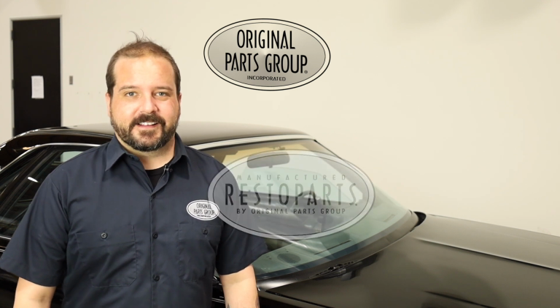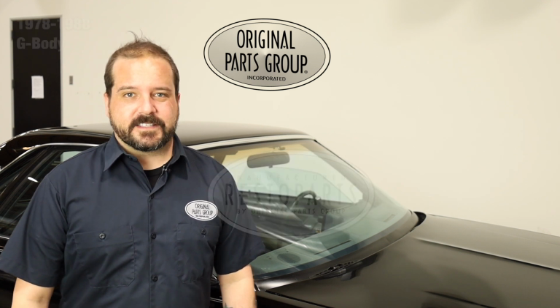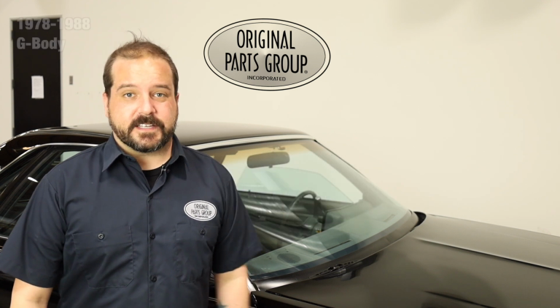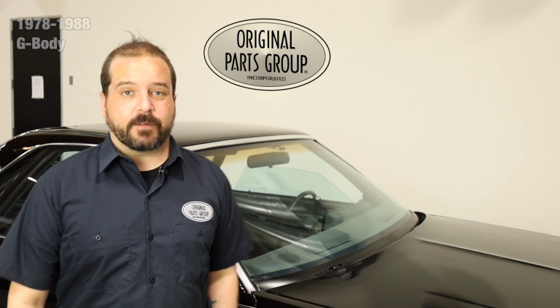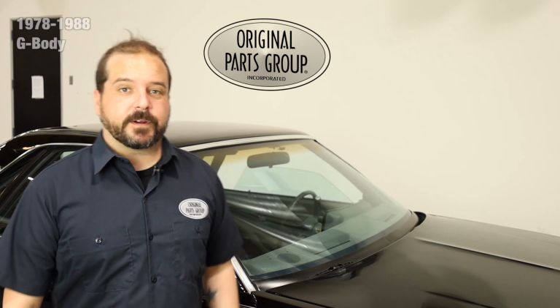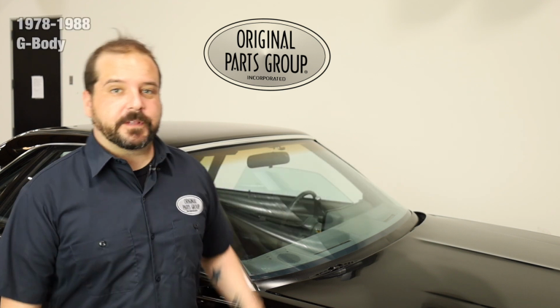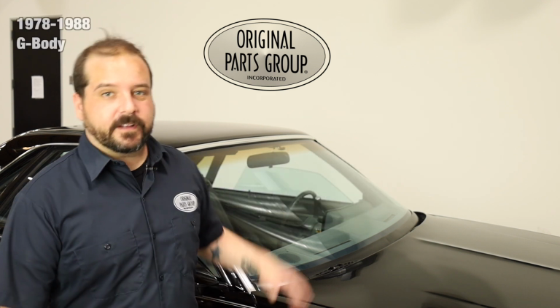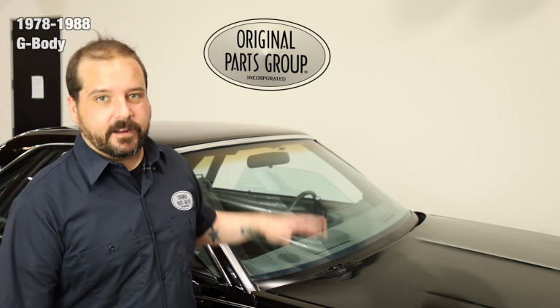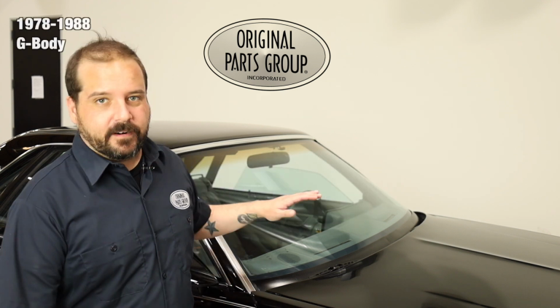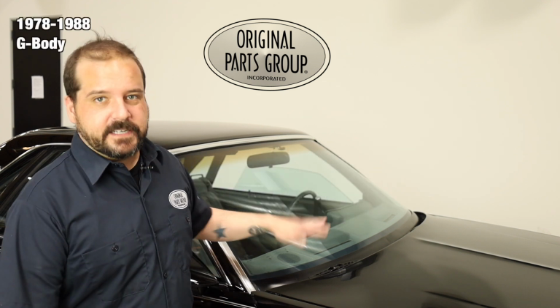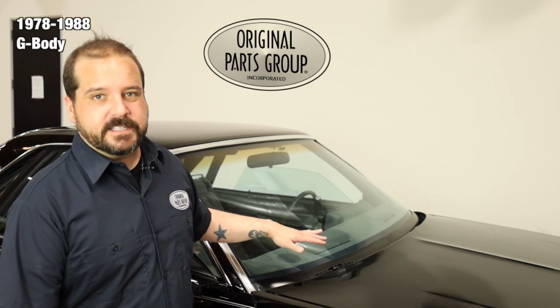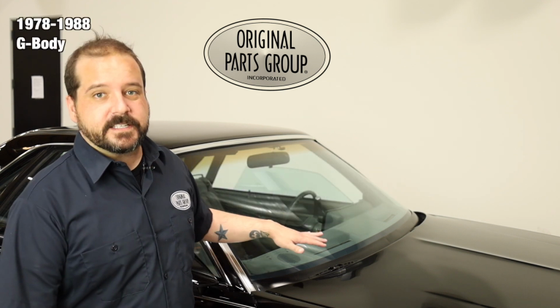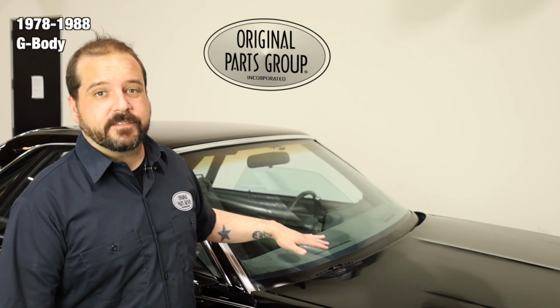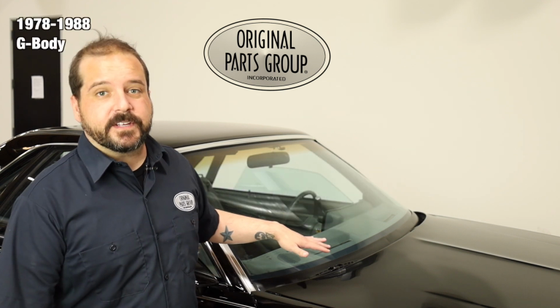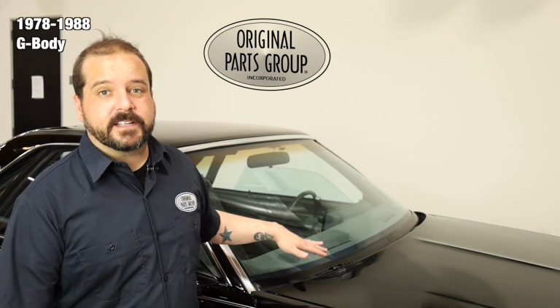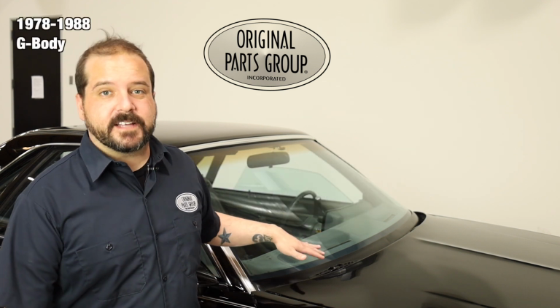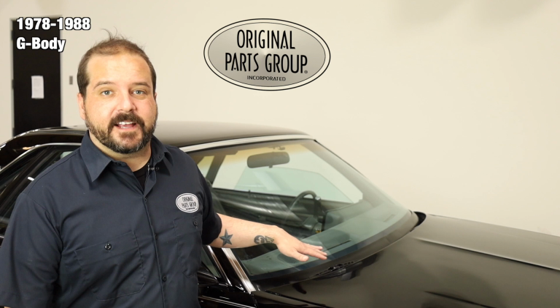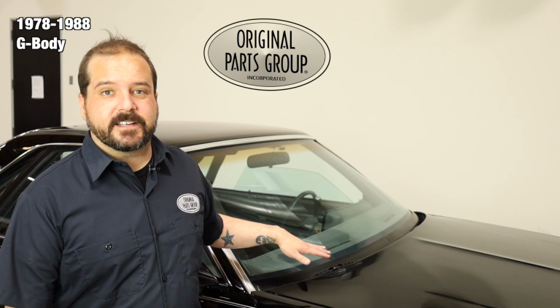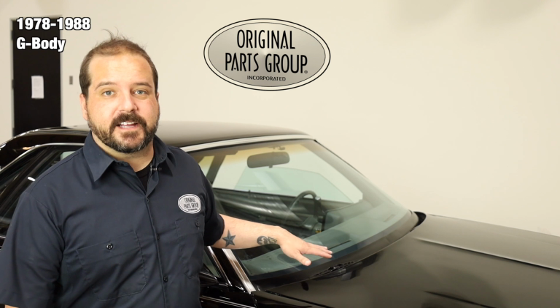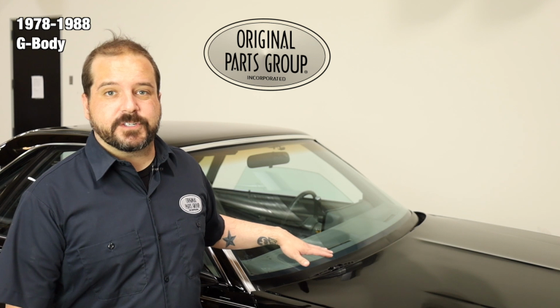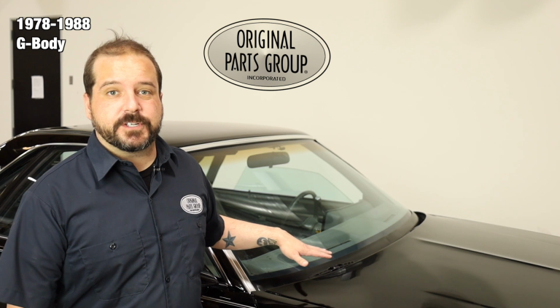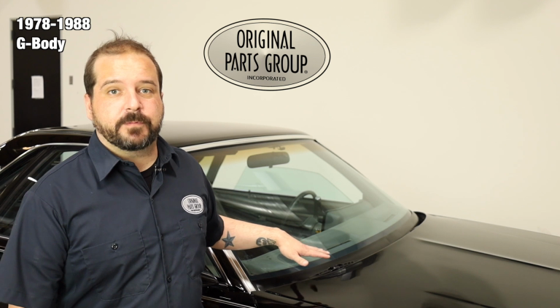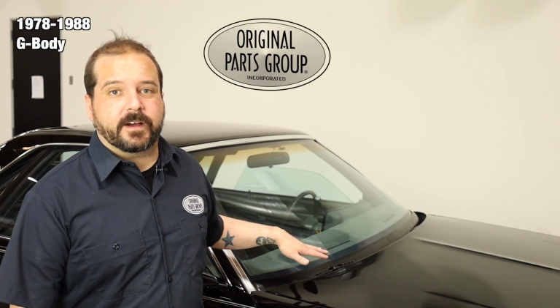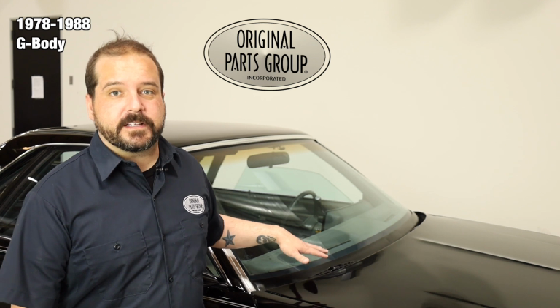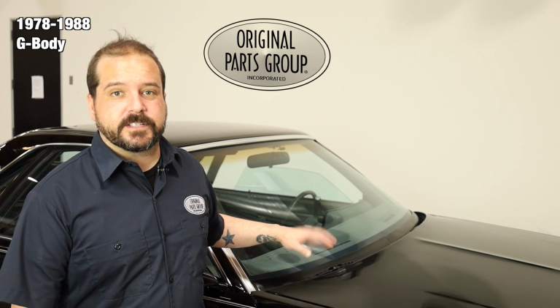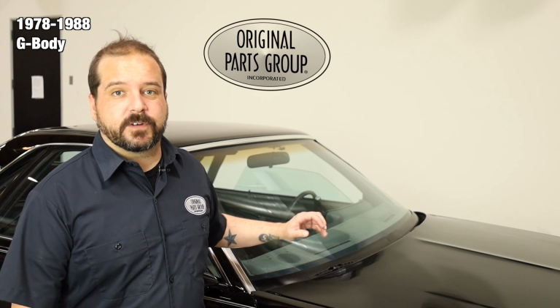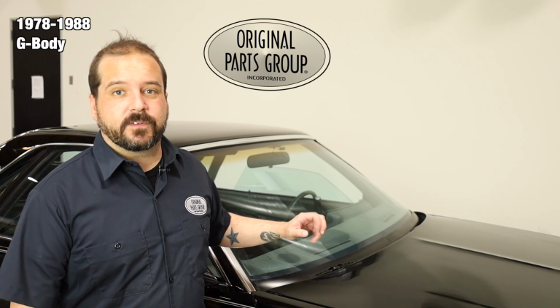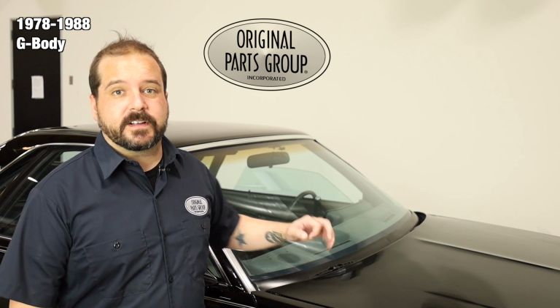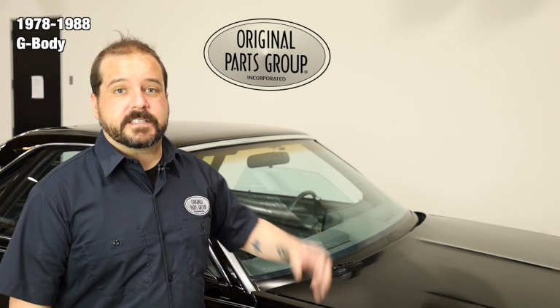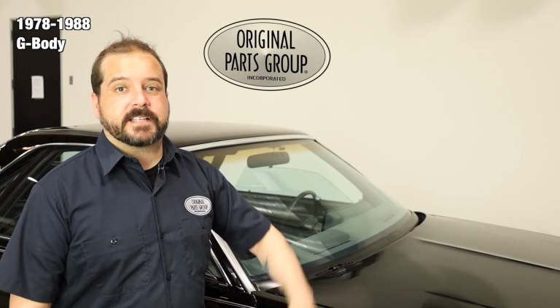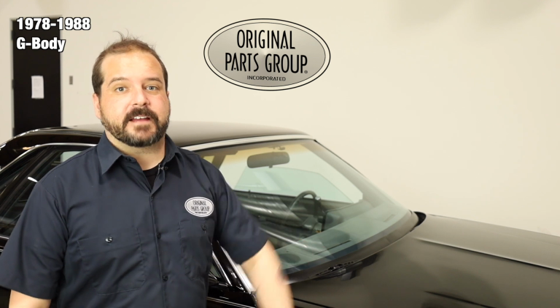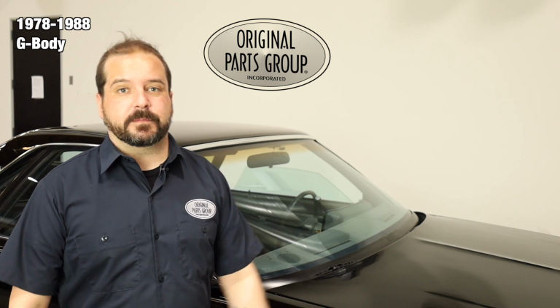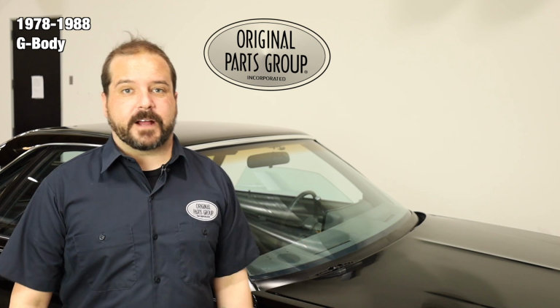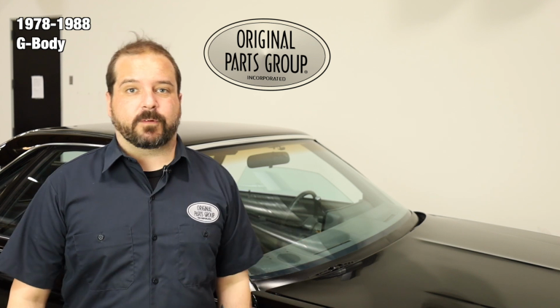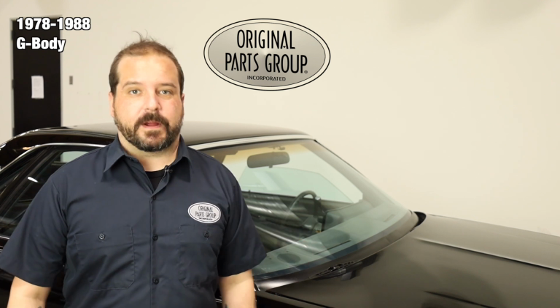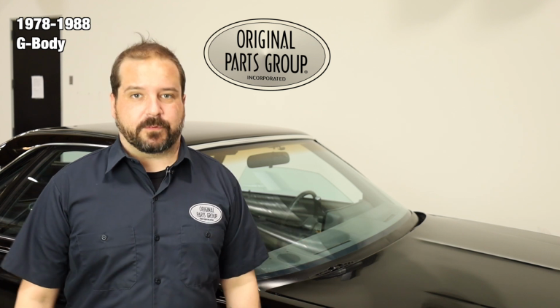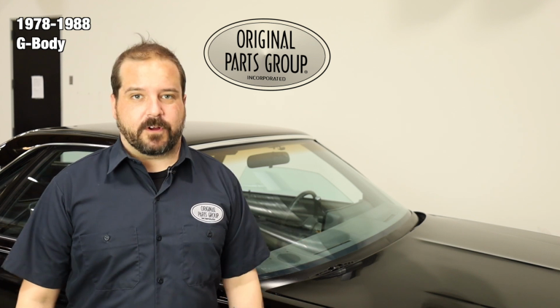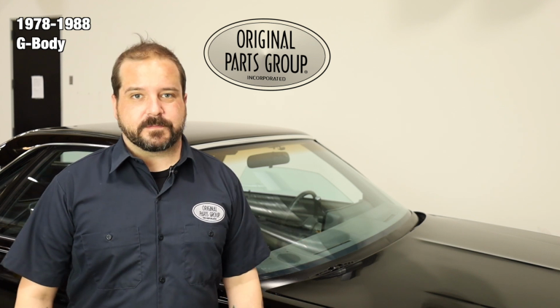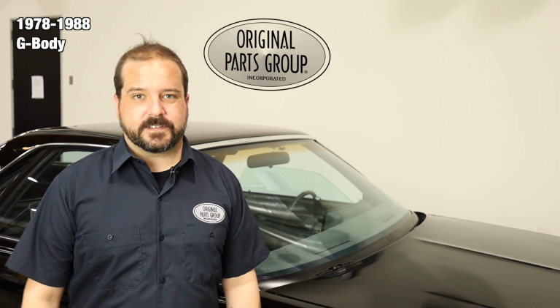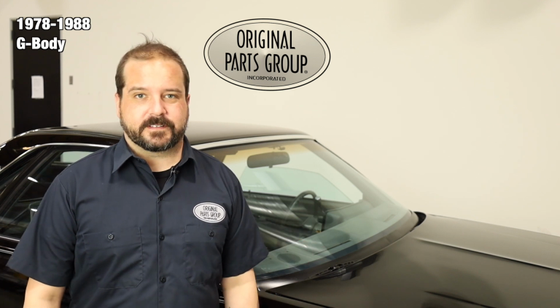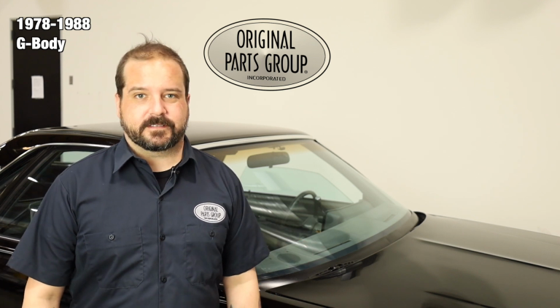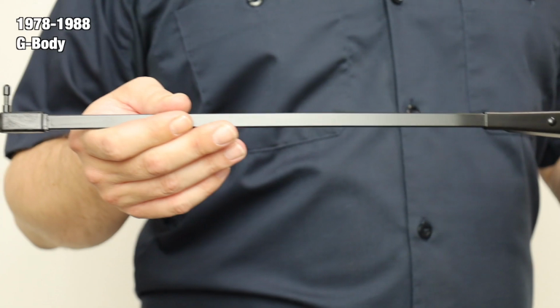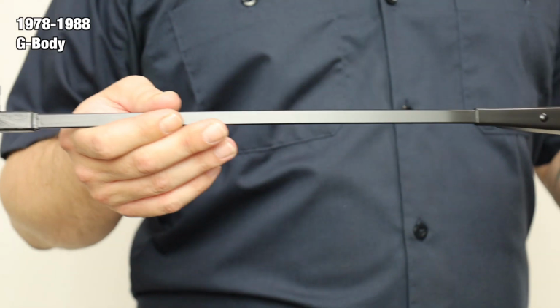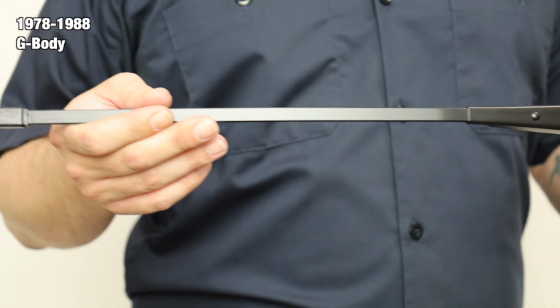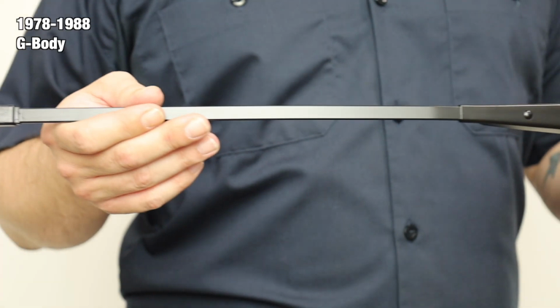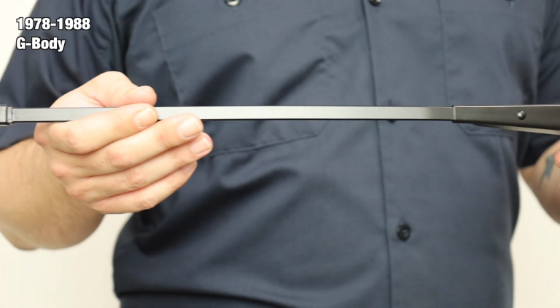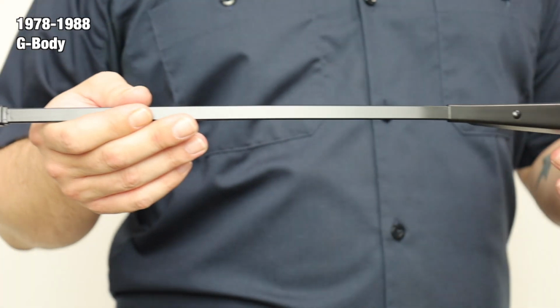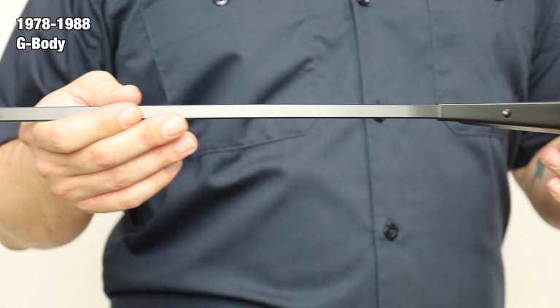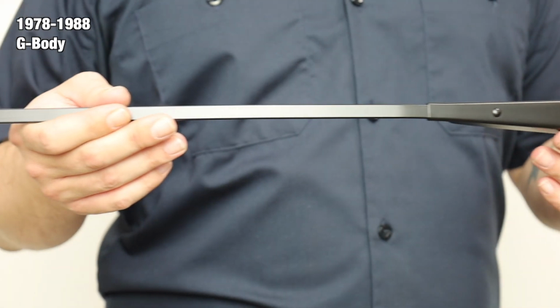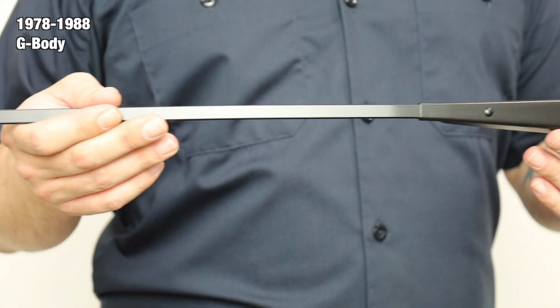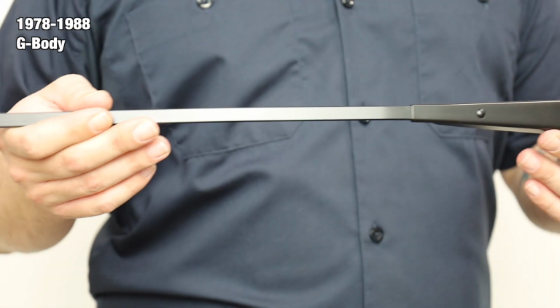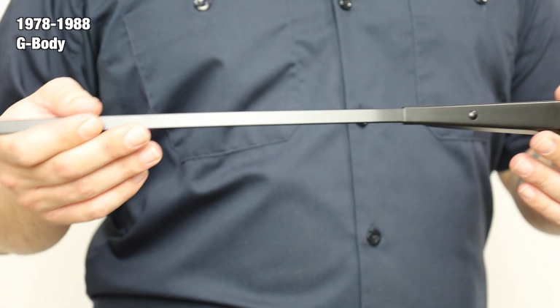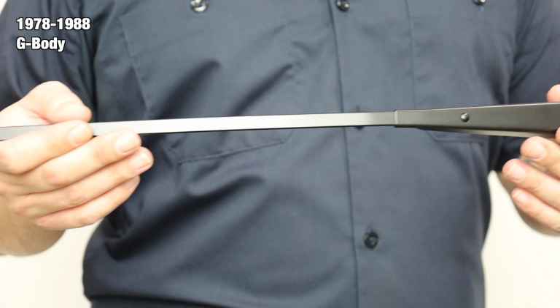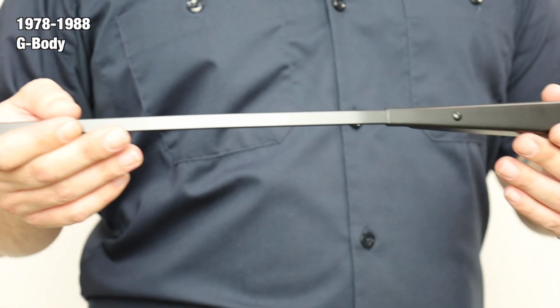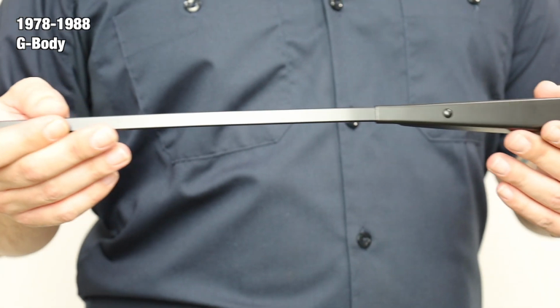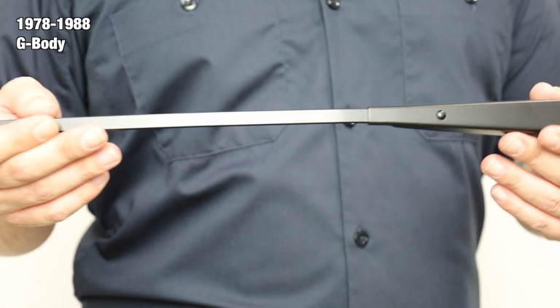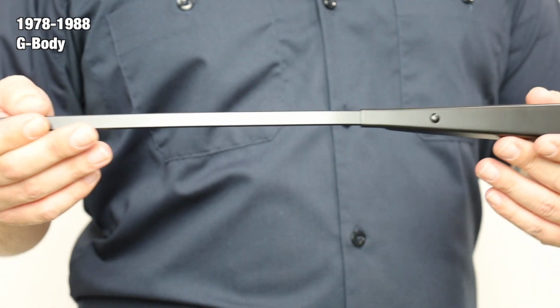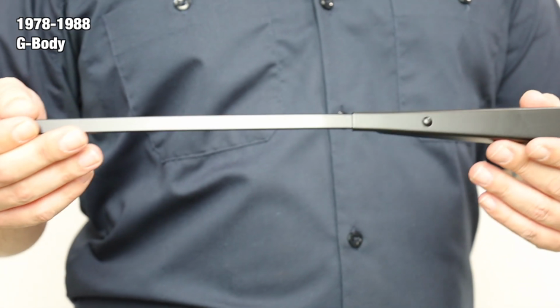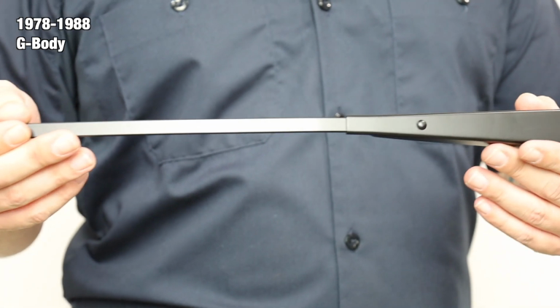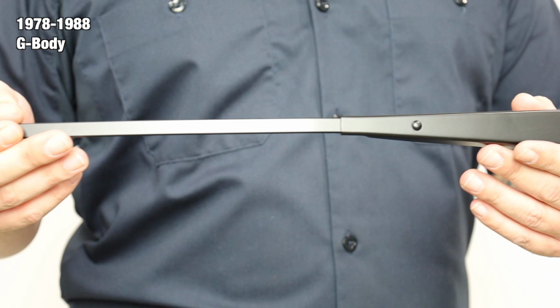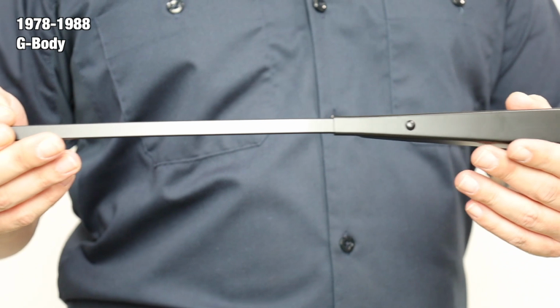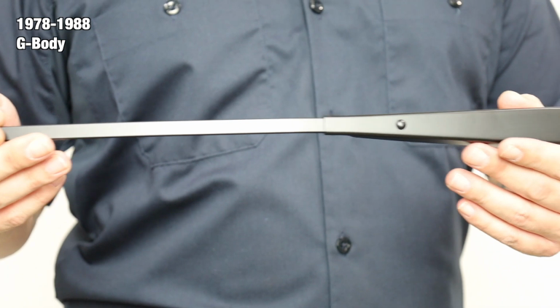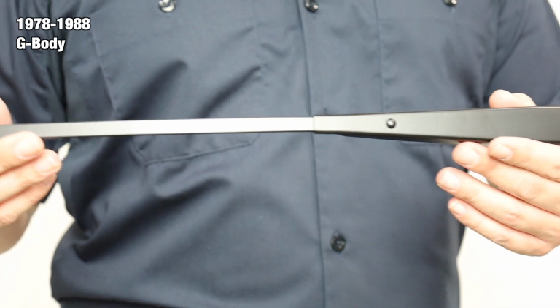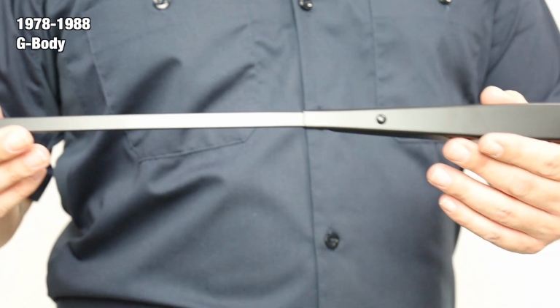Today we're going to be looking at our 1978-88 G-Body Silver and Satin Black wiper arms. These are available individually or in a pair to suit your needs.